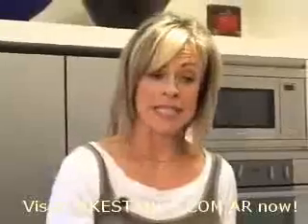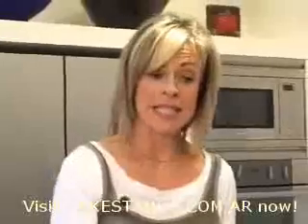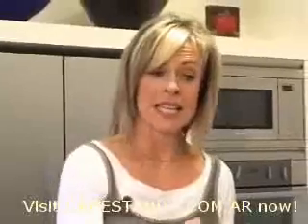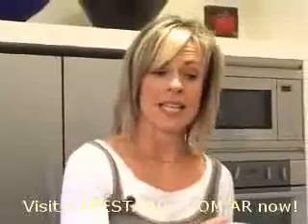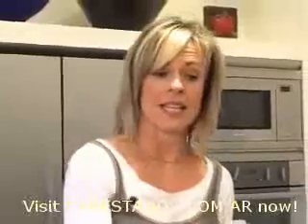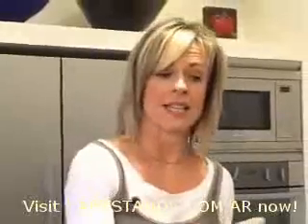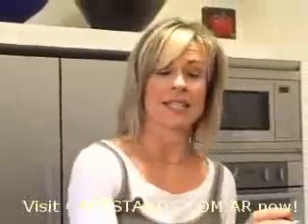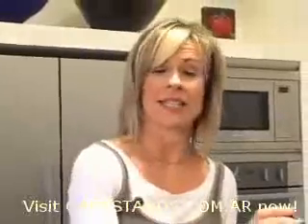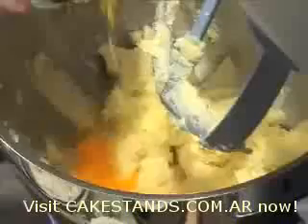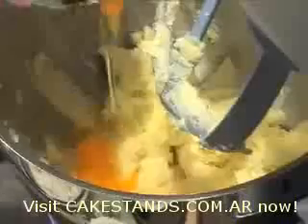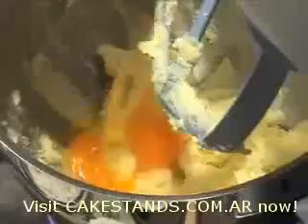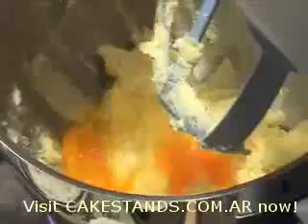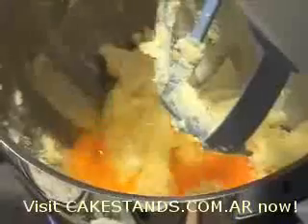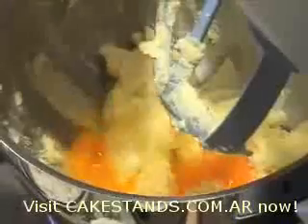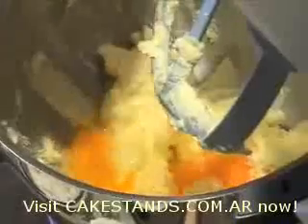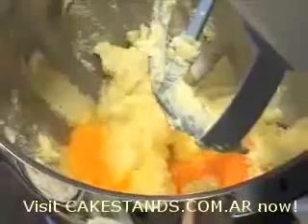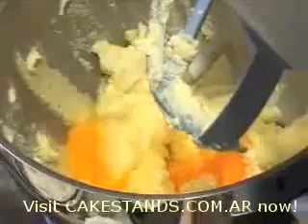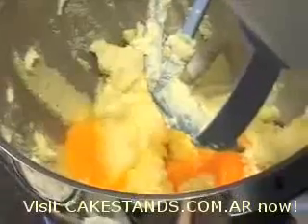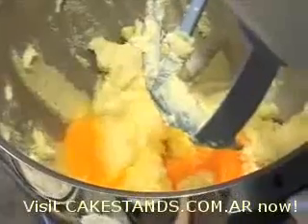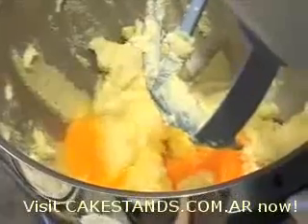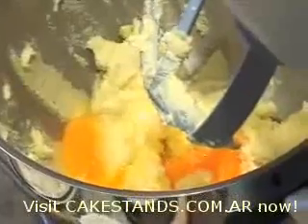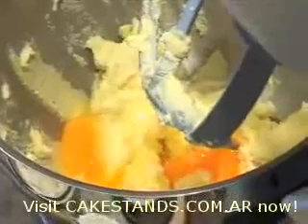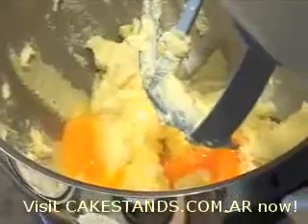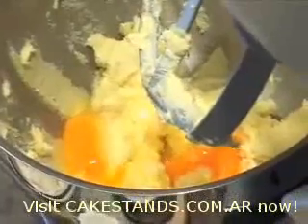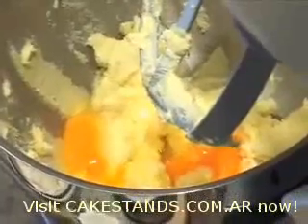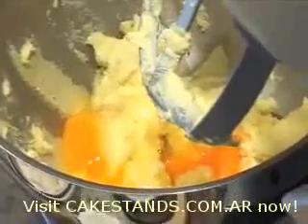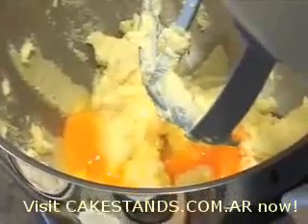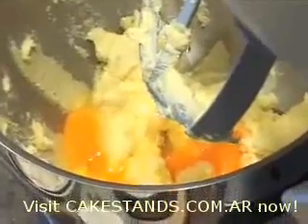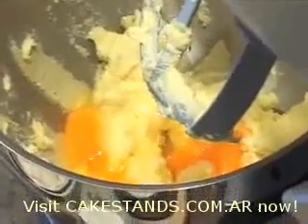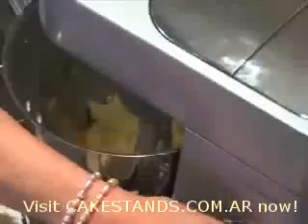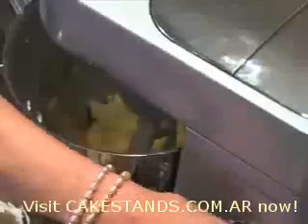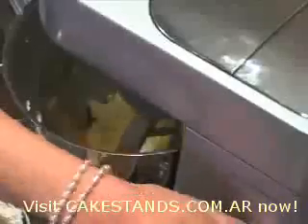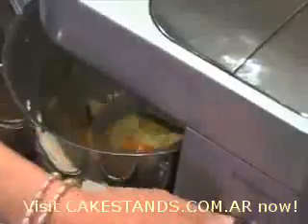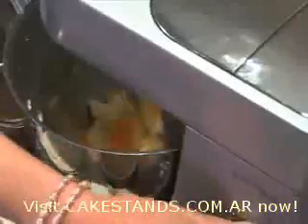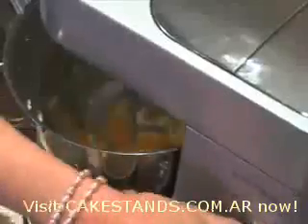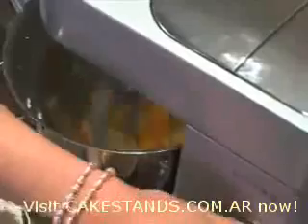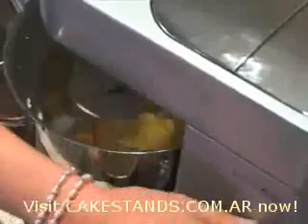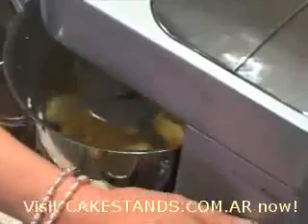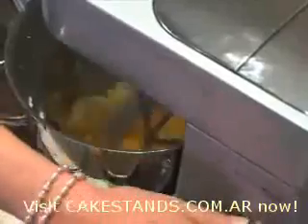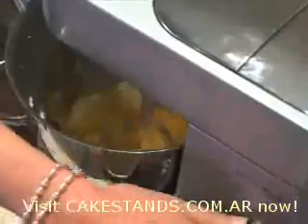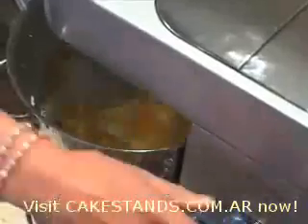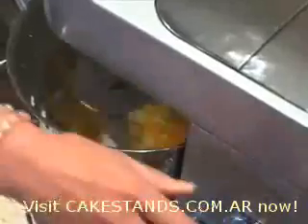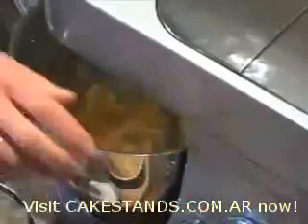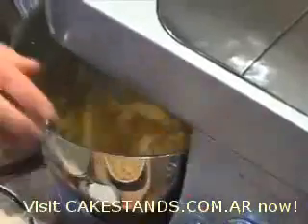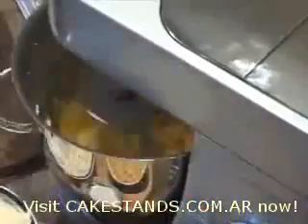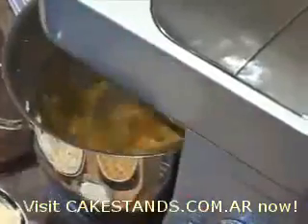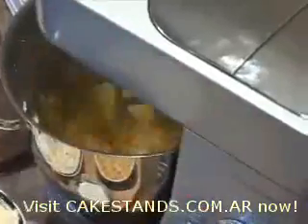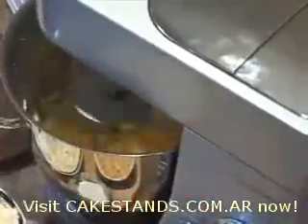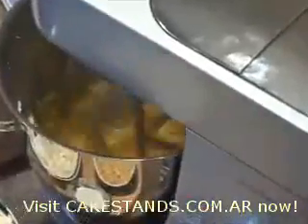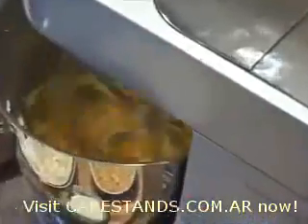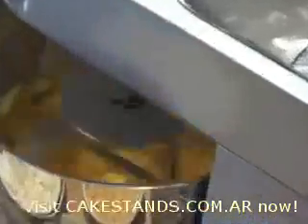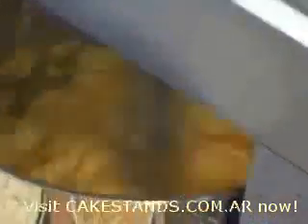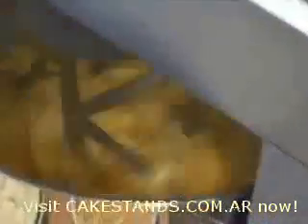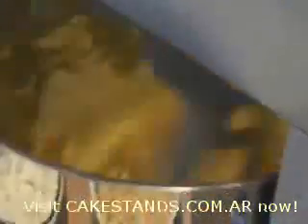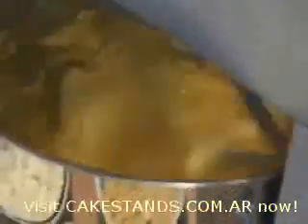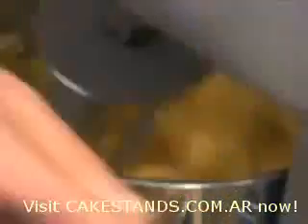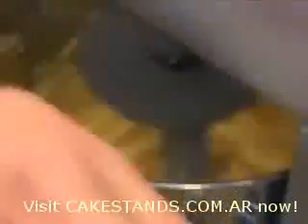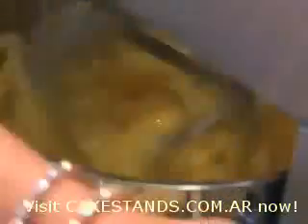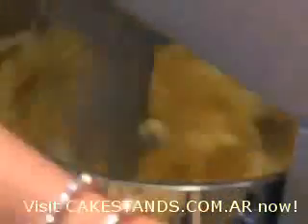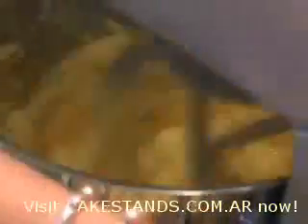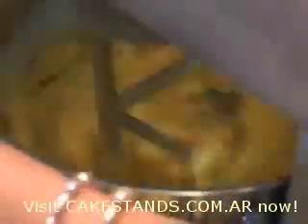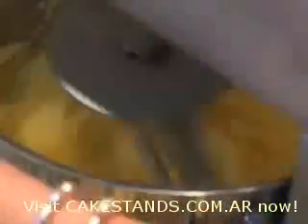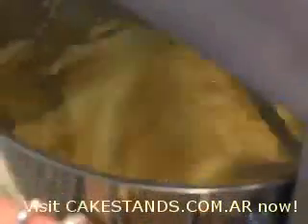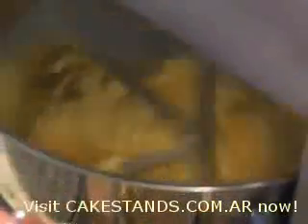Beat in the eggs and I like to have them at room temperature, because otherwise the mixture can curdle. But if it does, don't worry — the cake will still come out just fine.